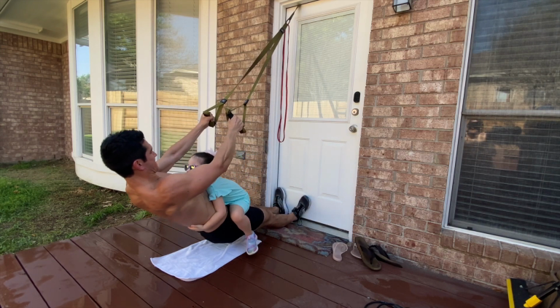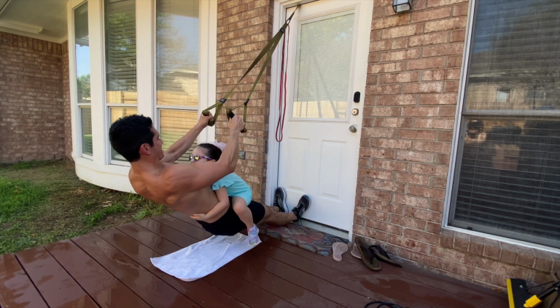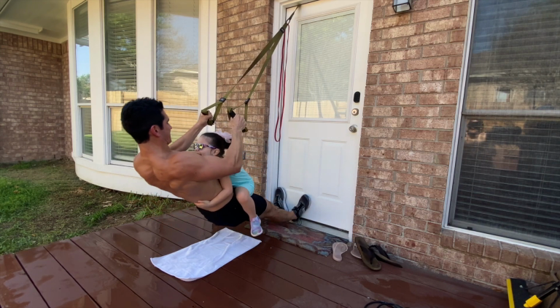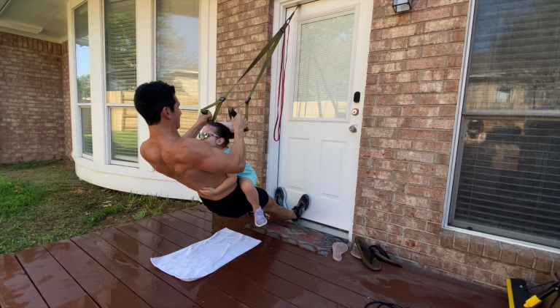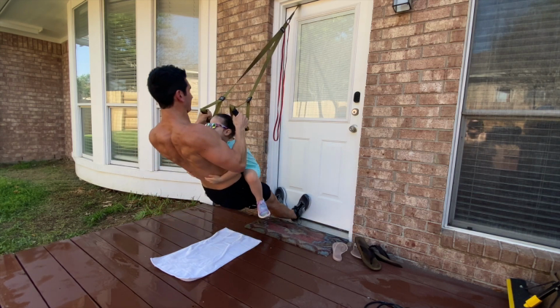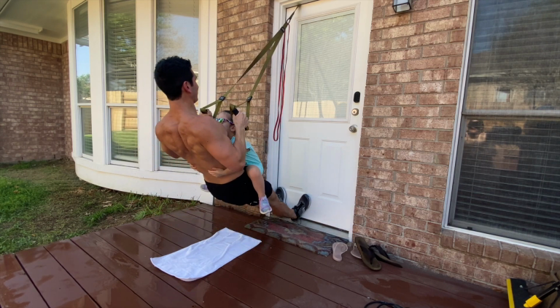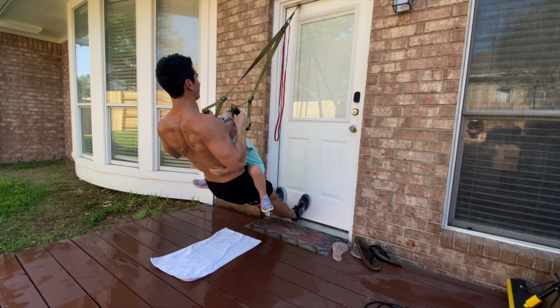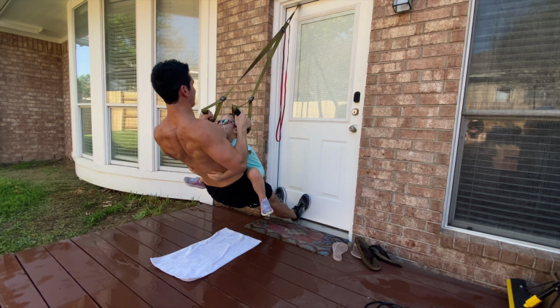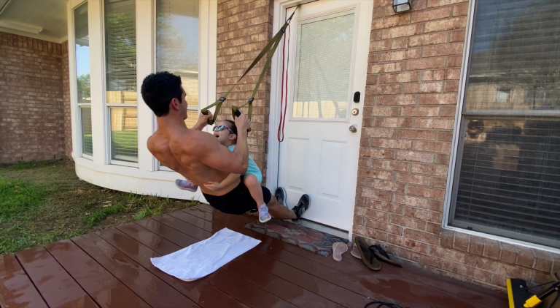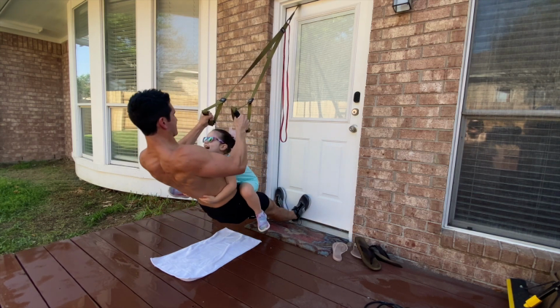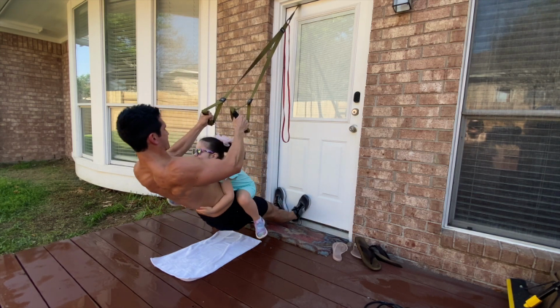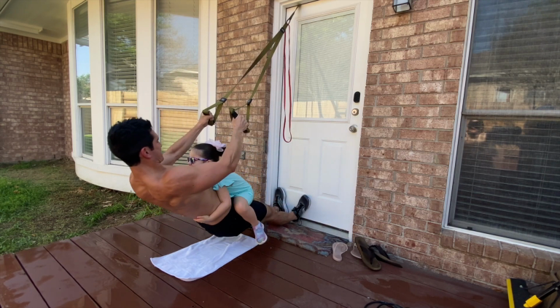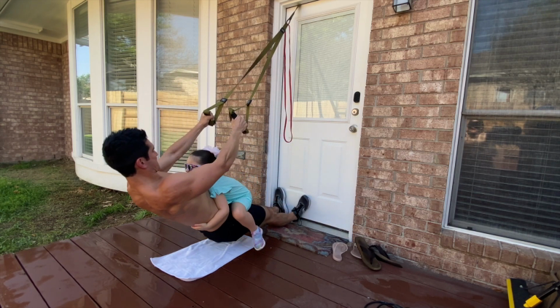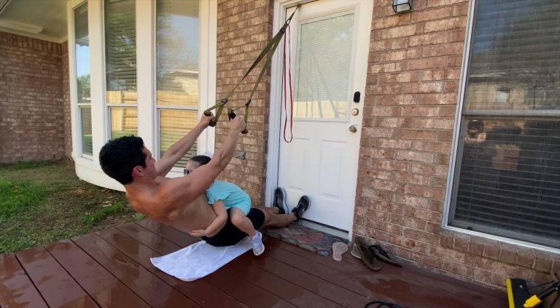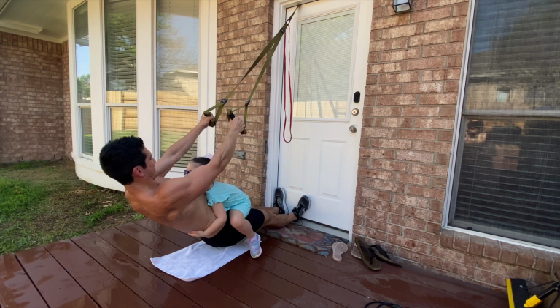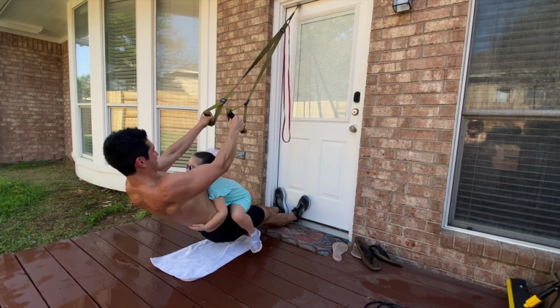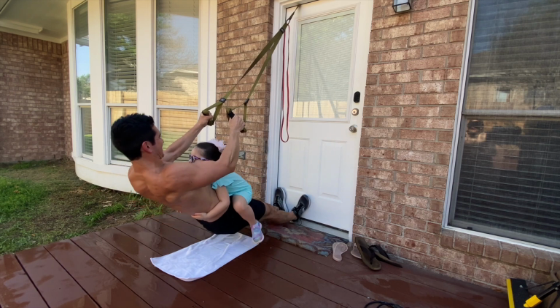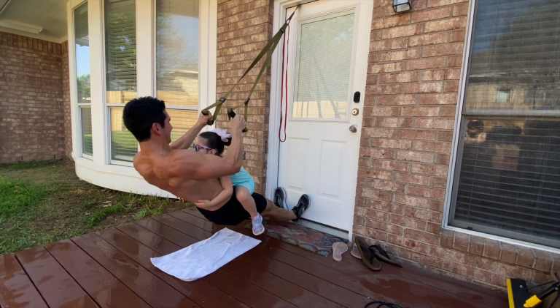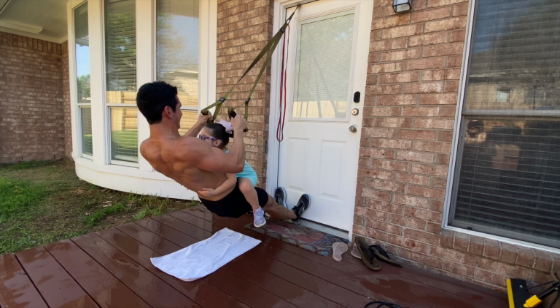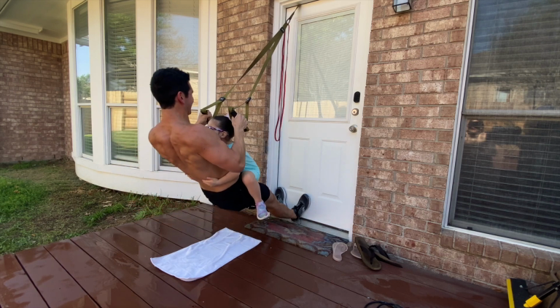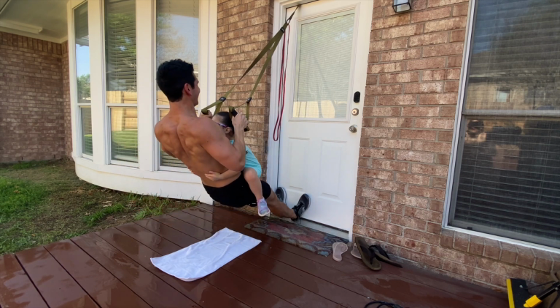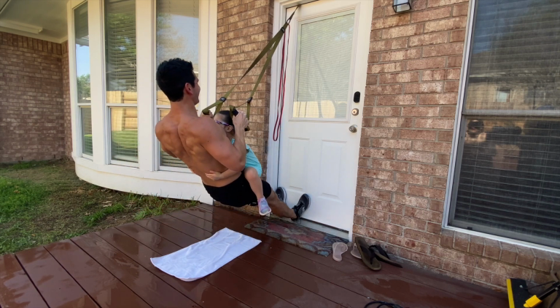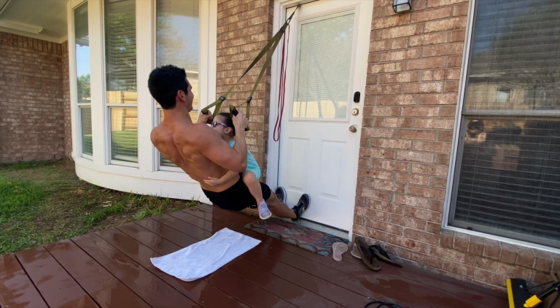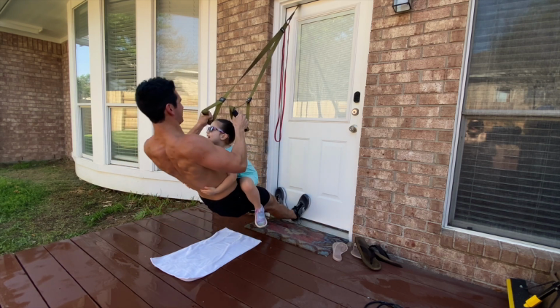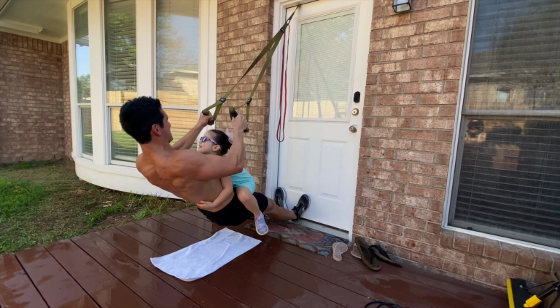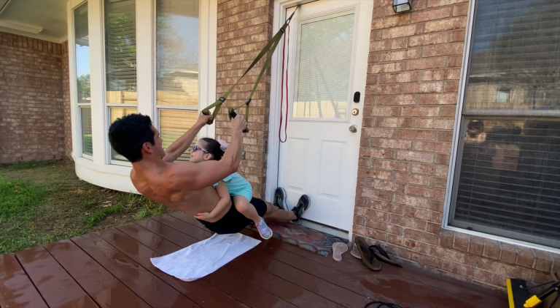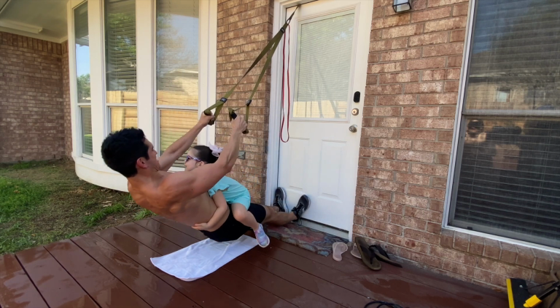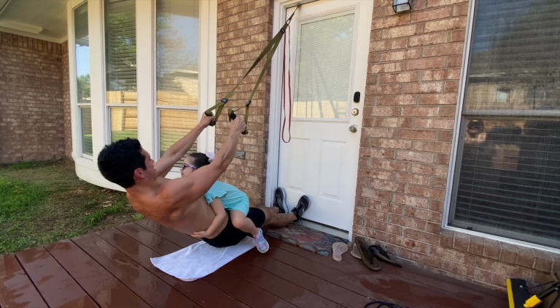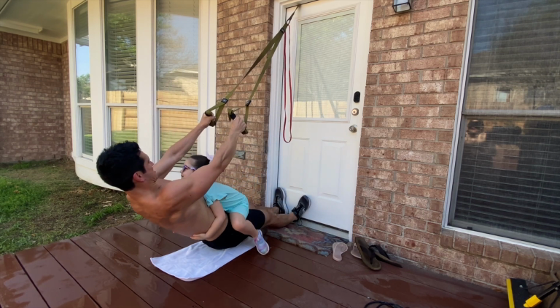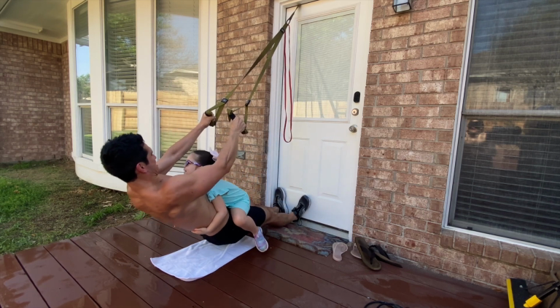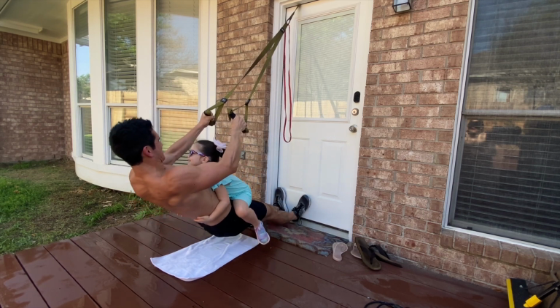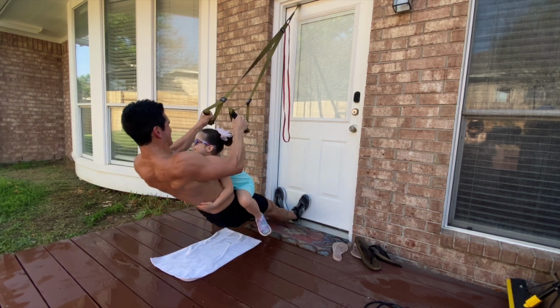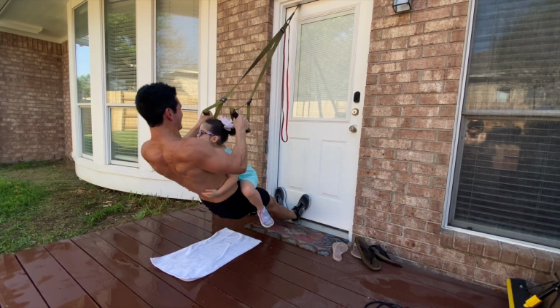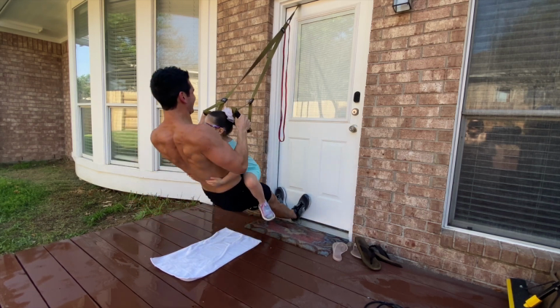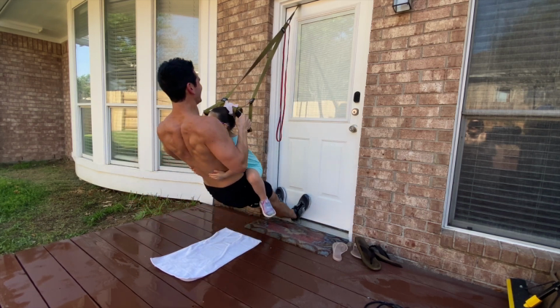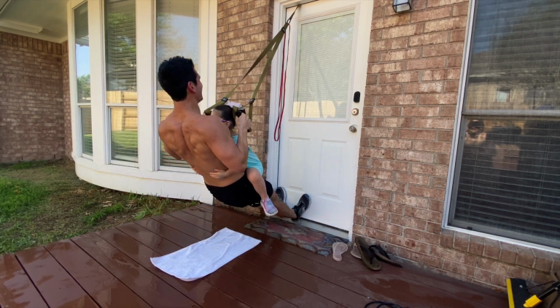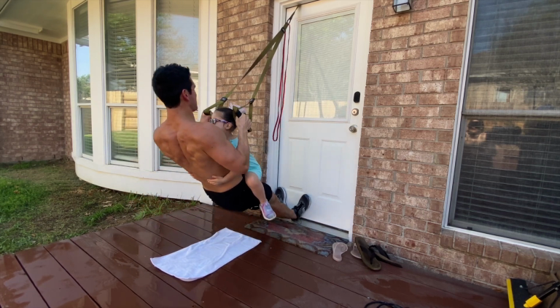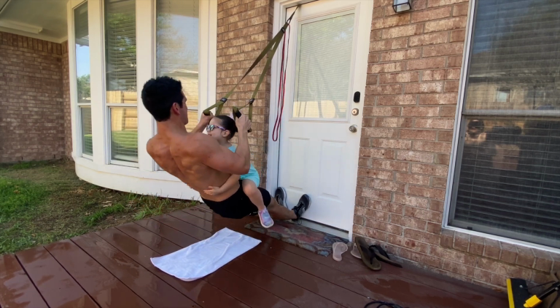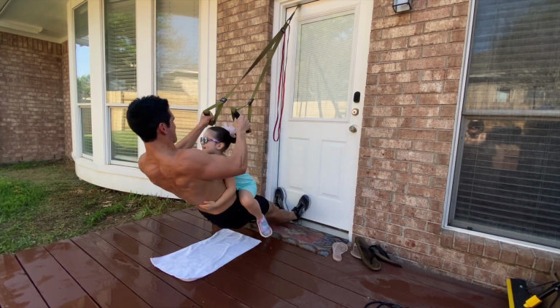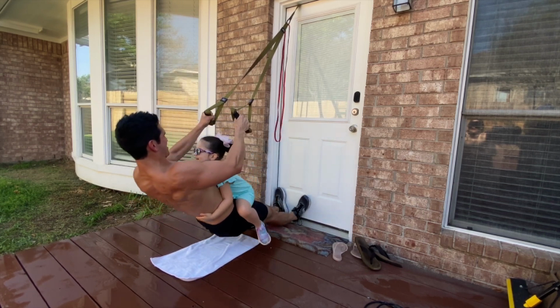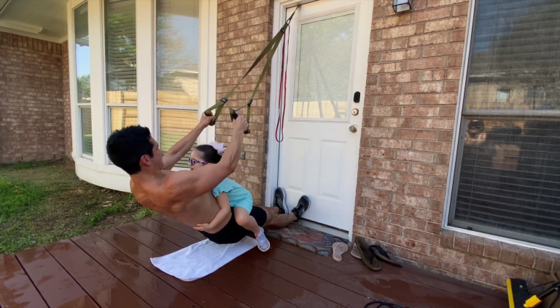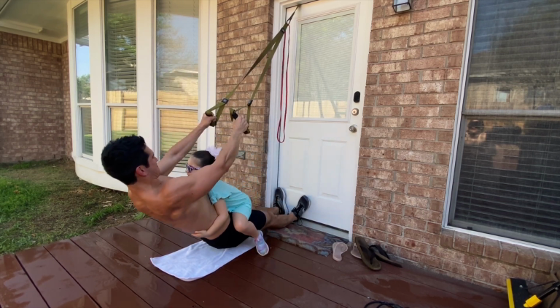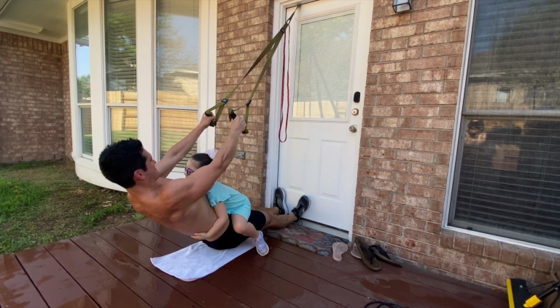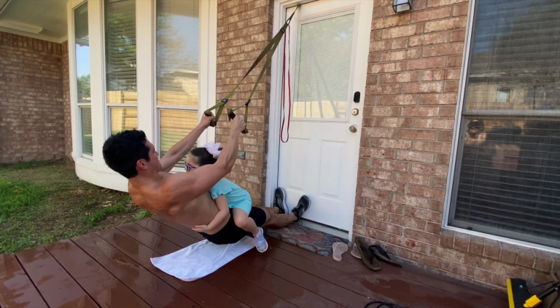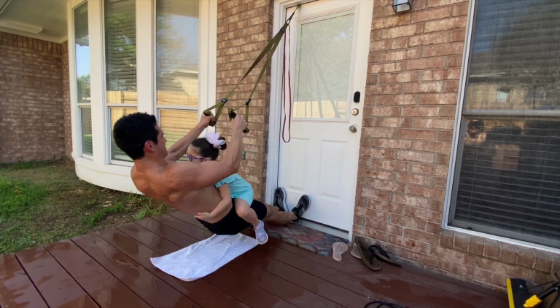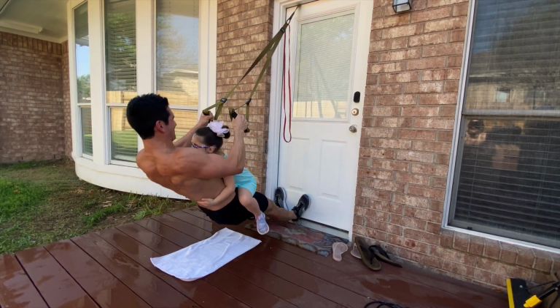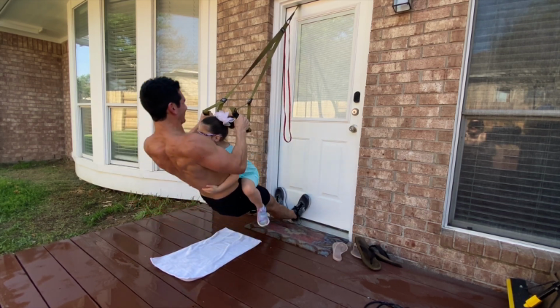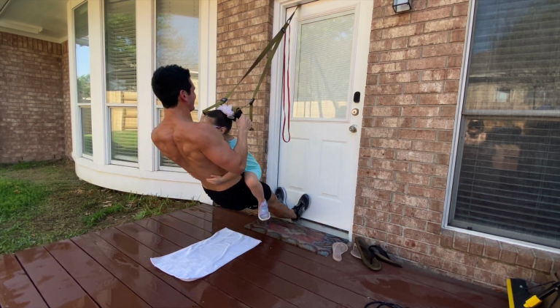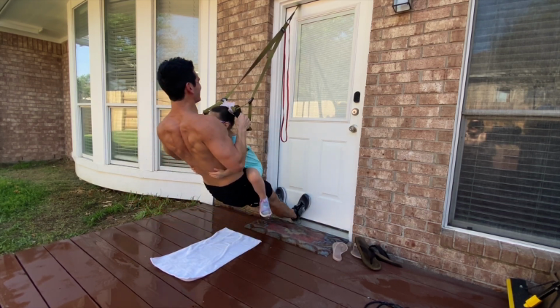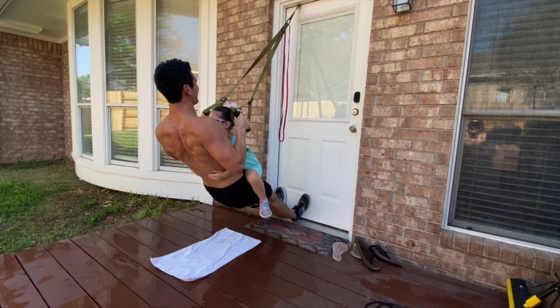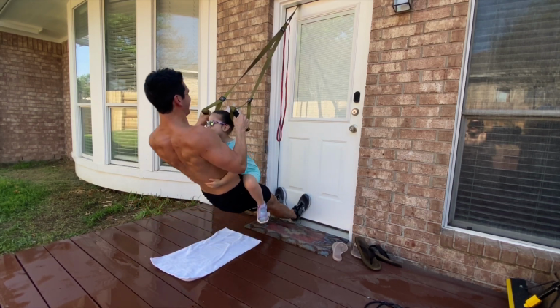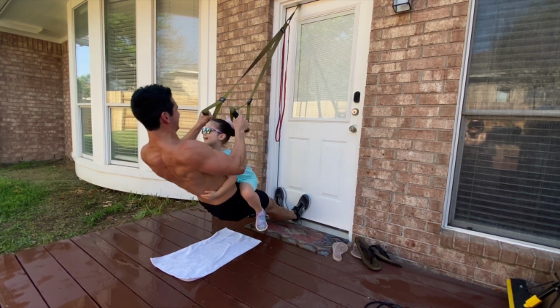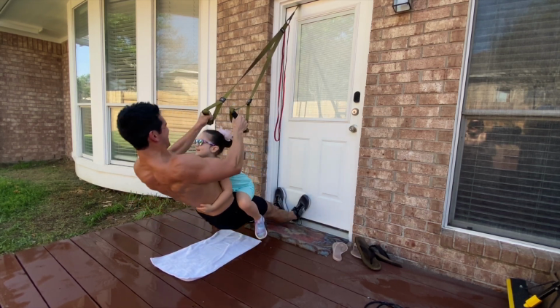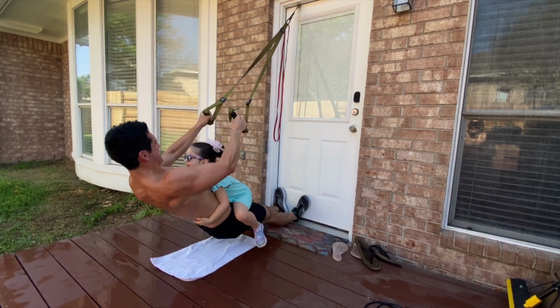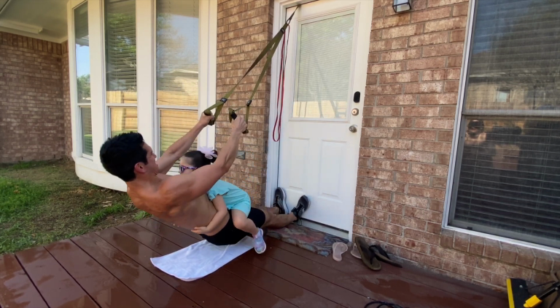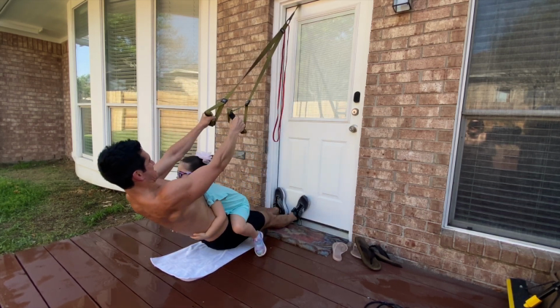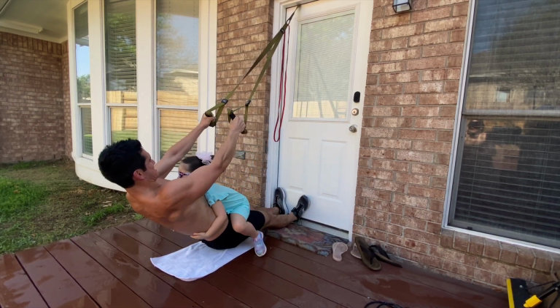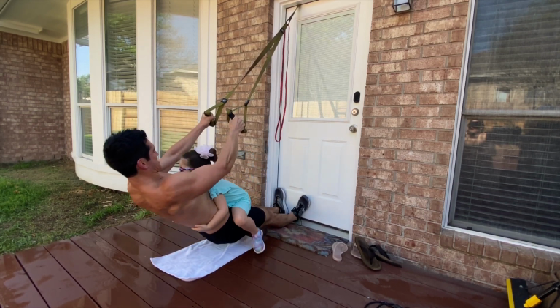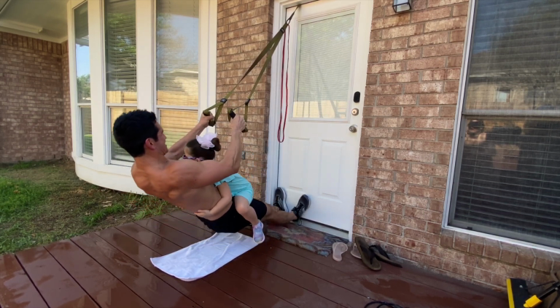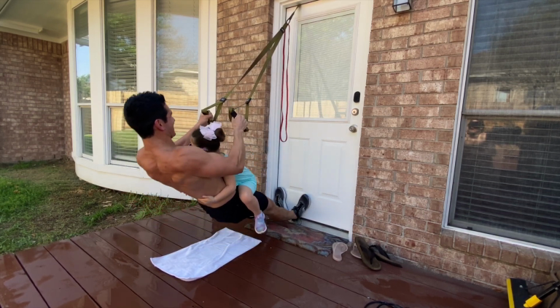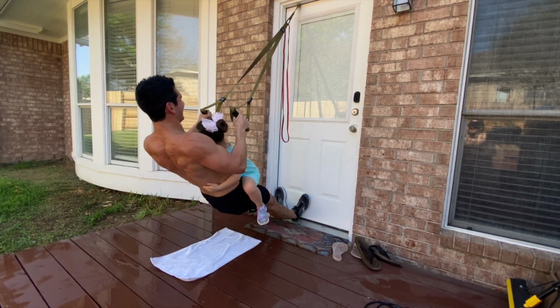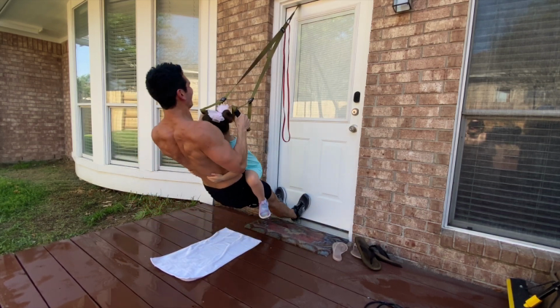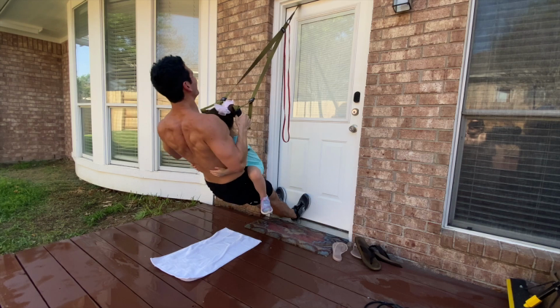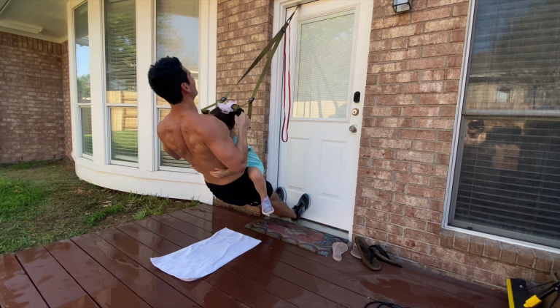We're going to be doing sets of 10, but you may want to do sets of 5, 8, or 12 depending on your capabilities.